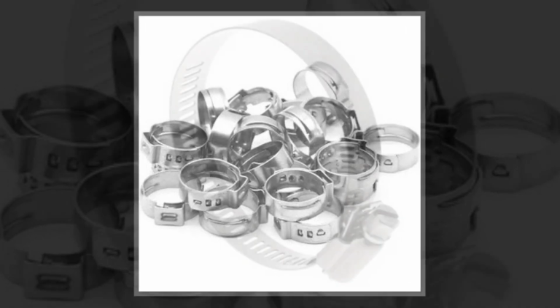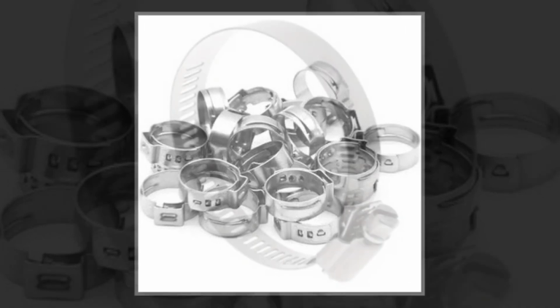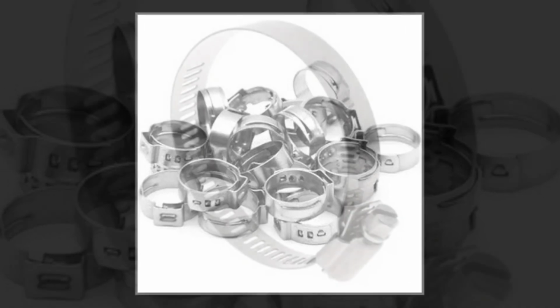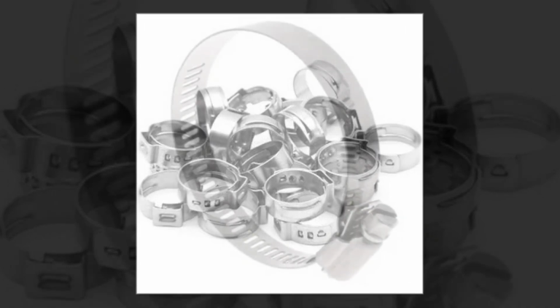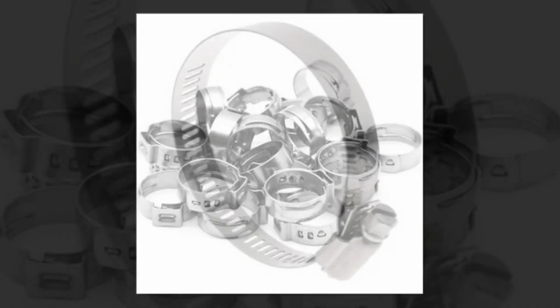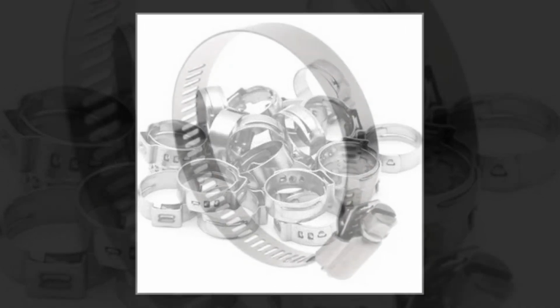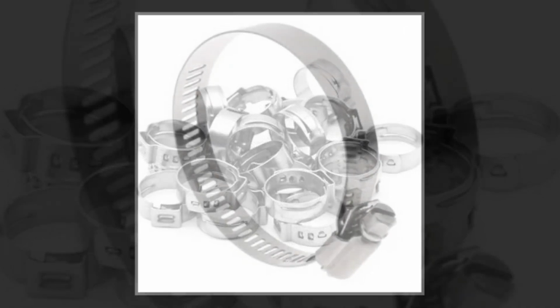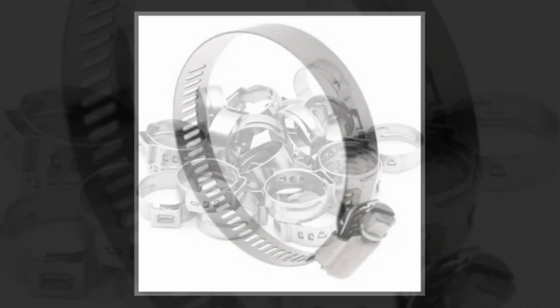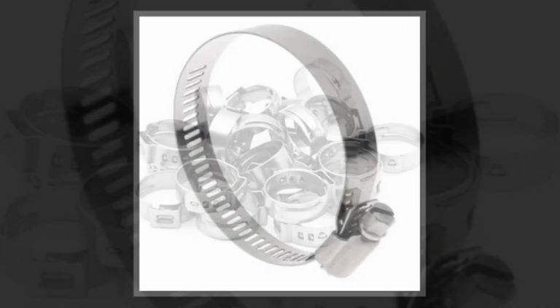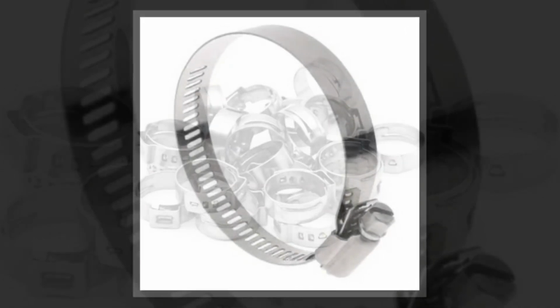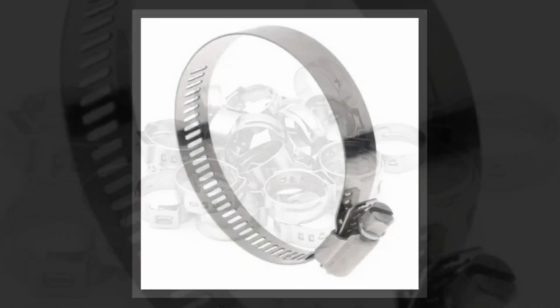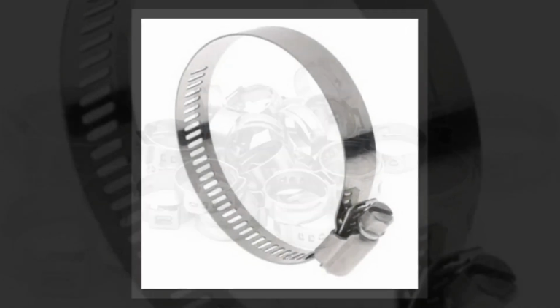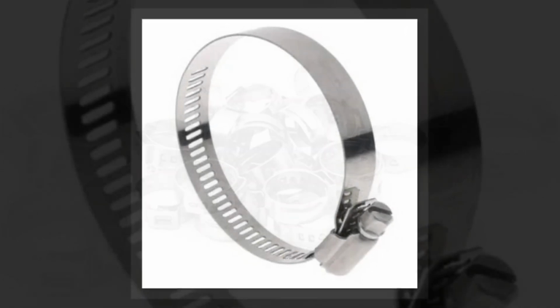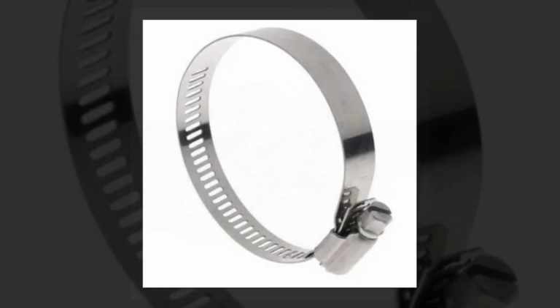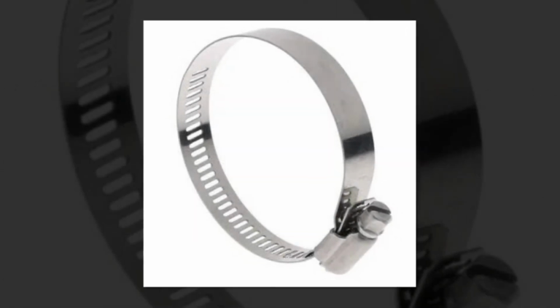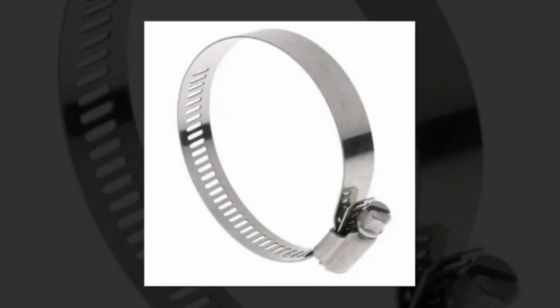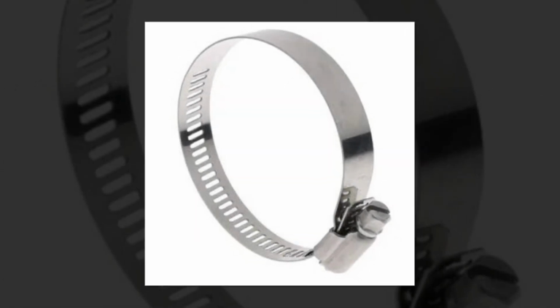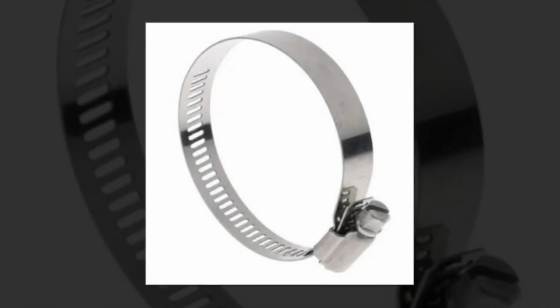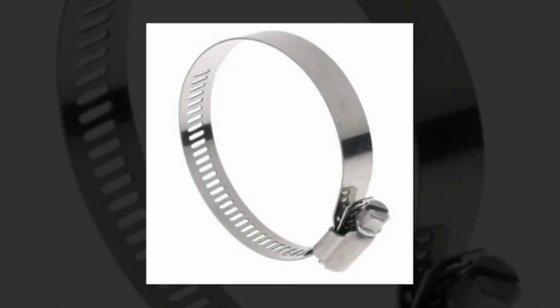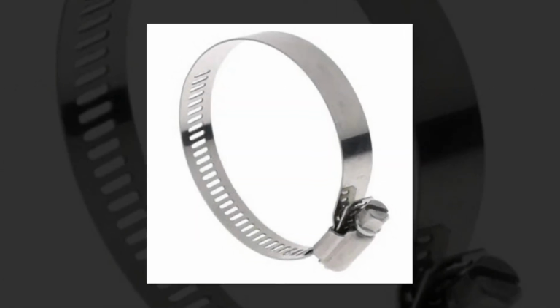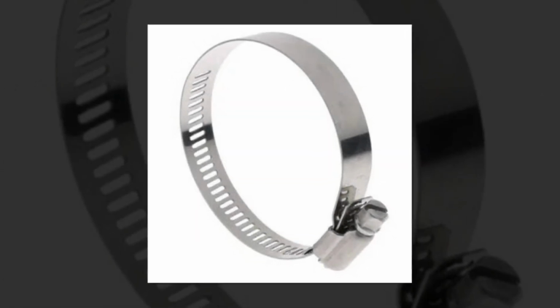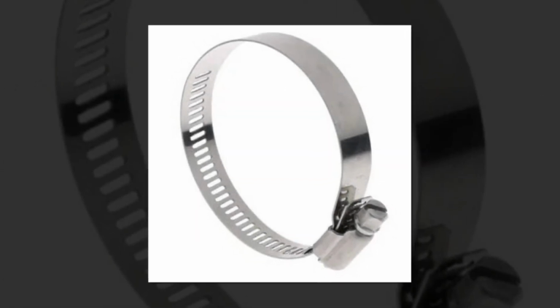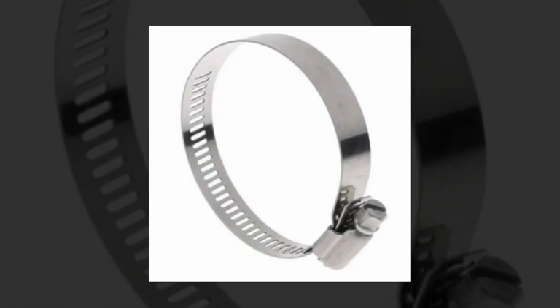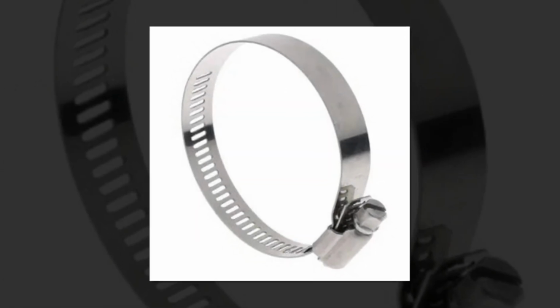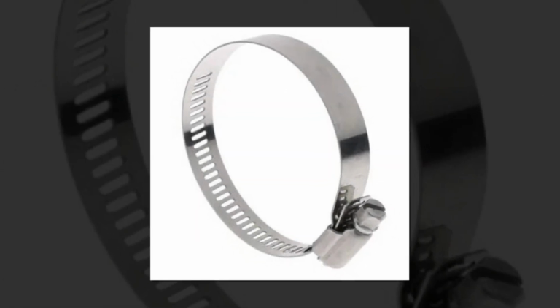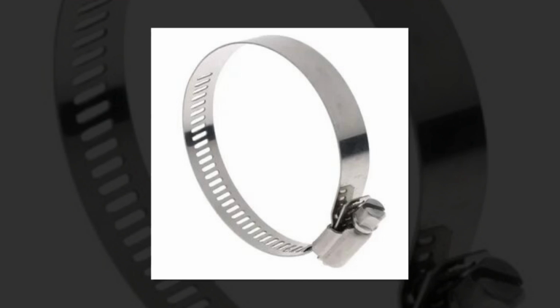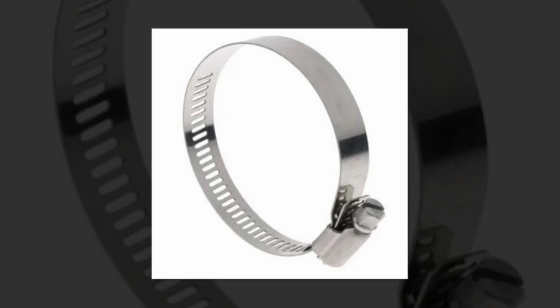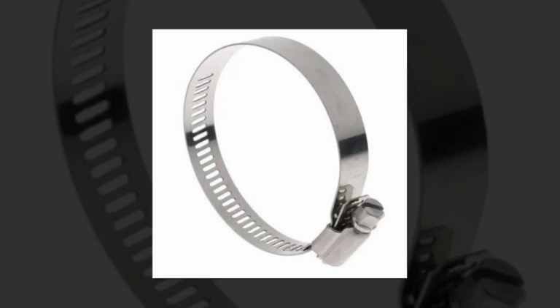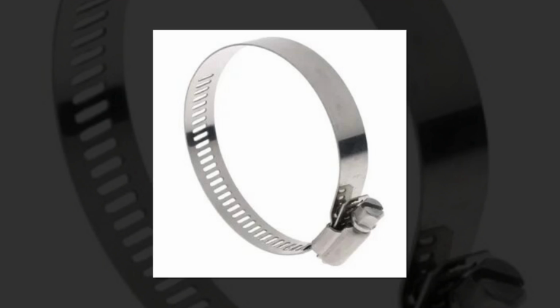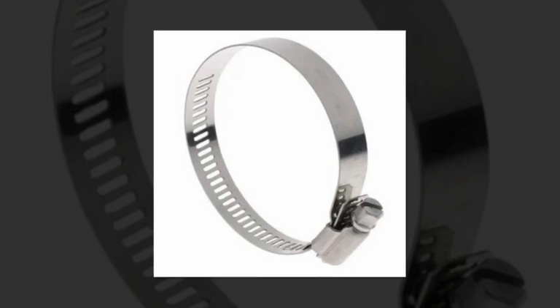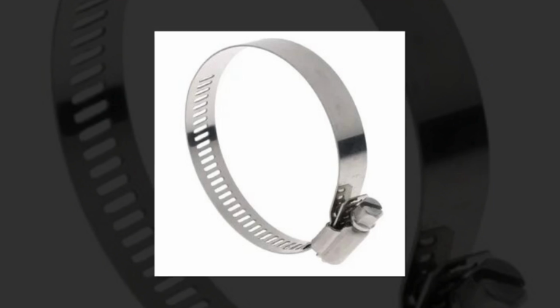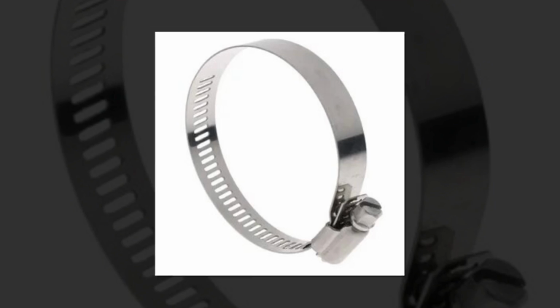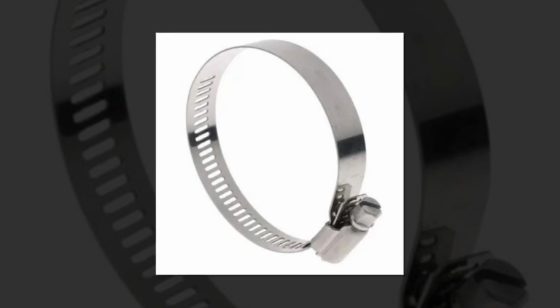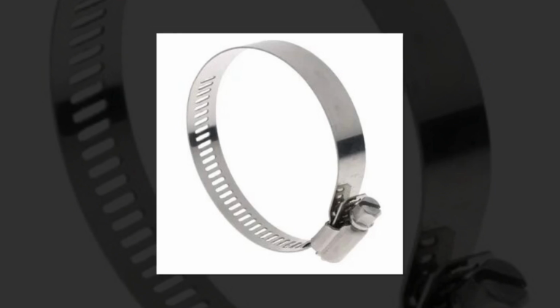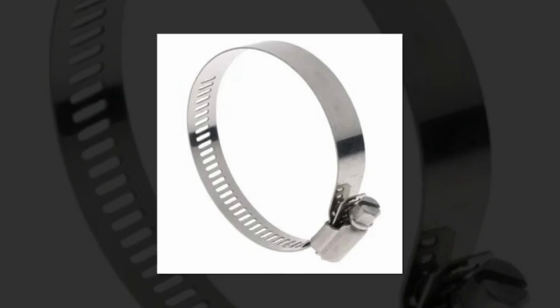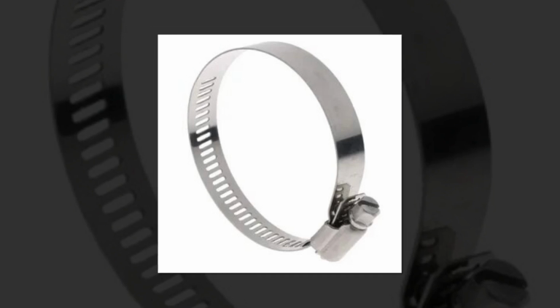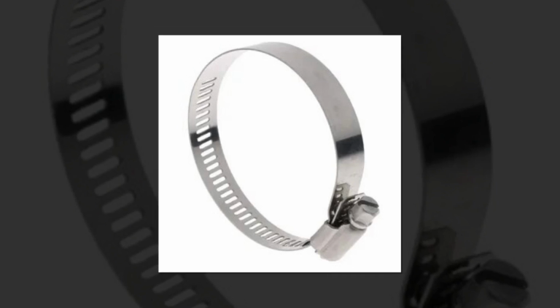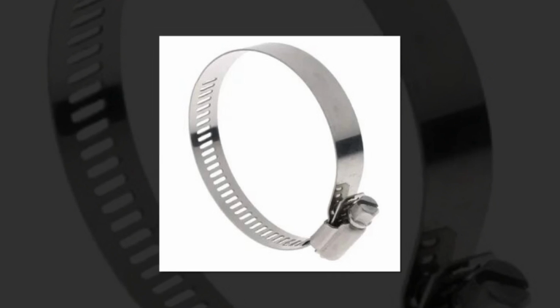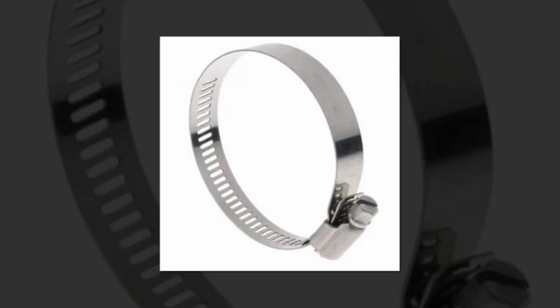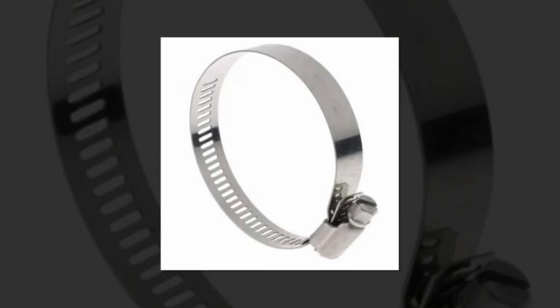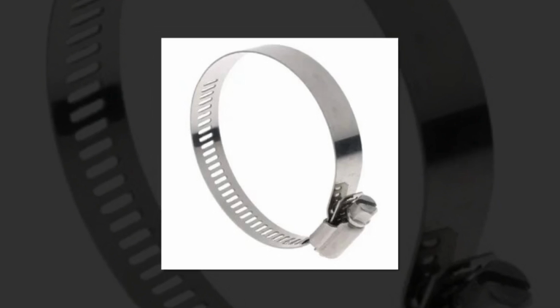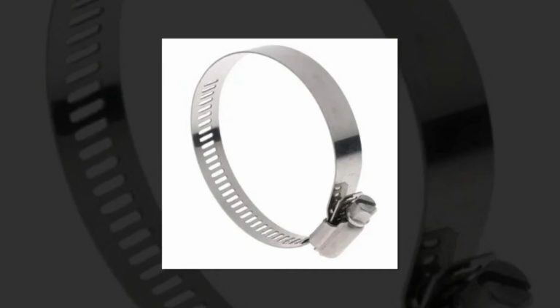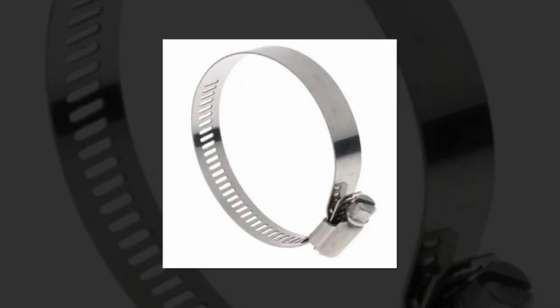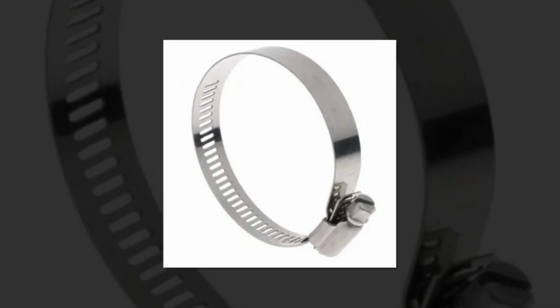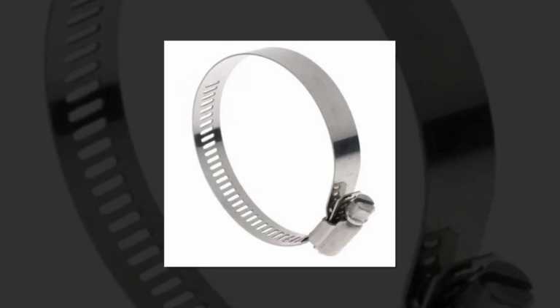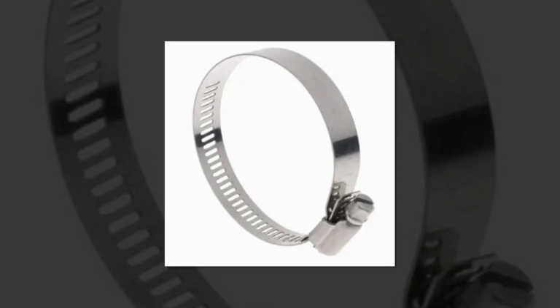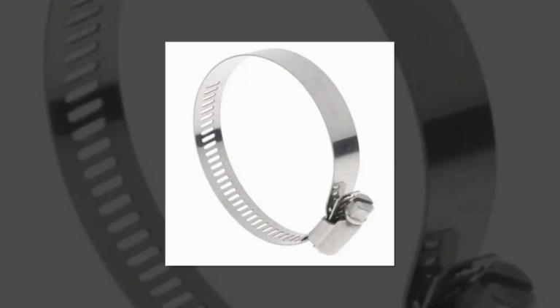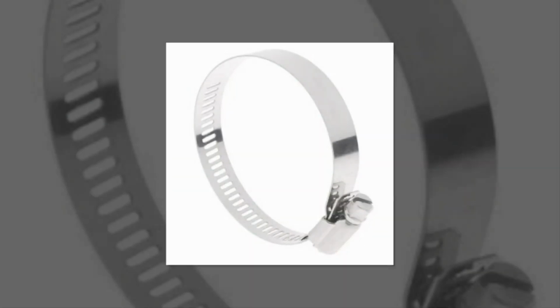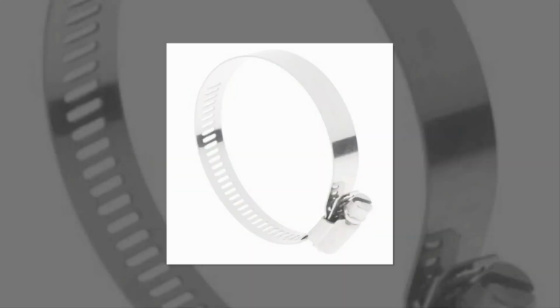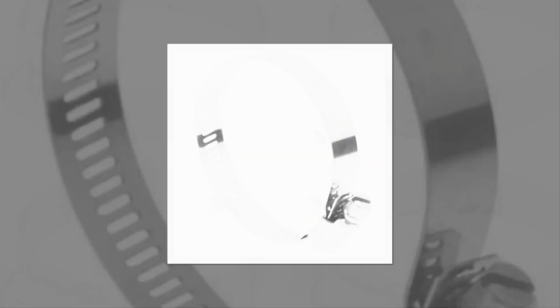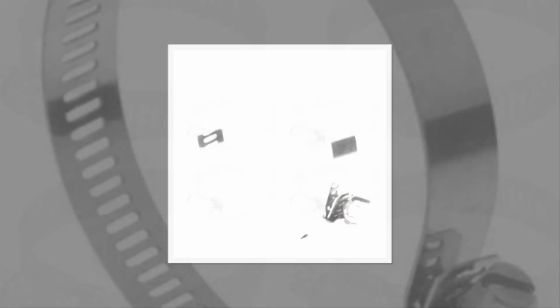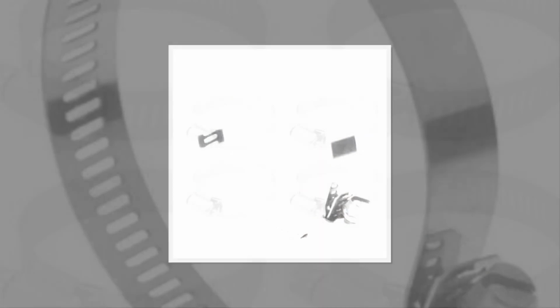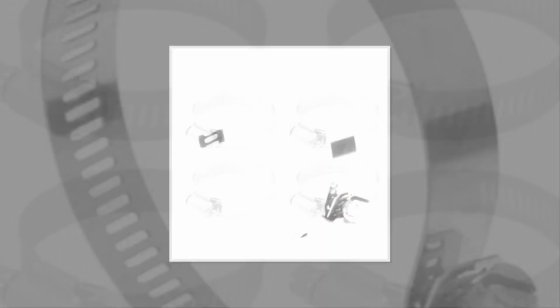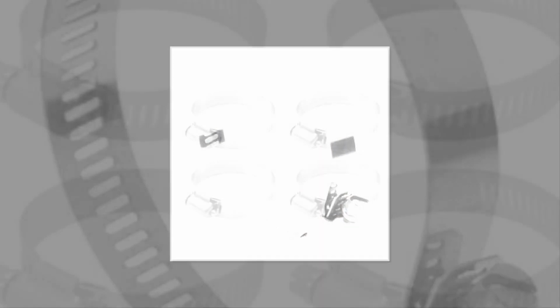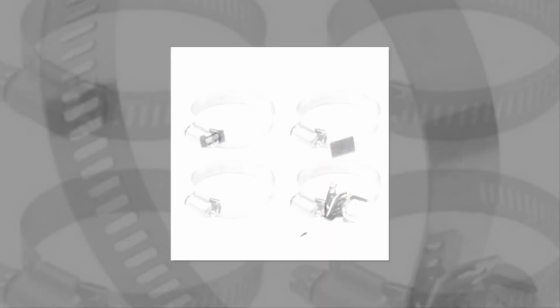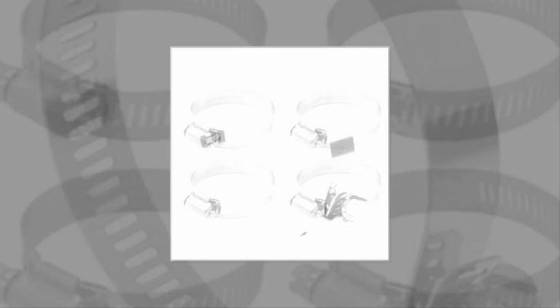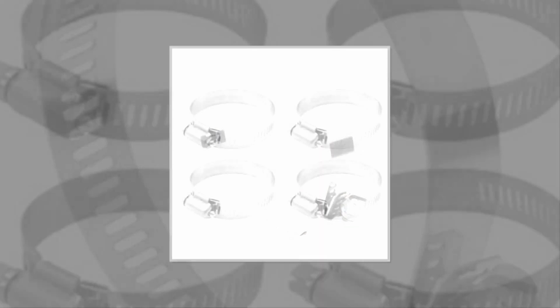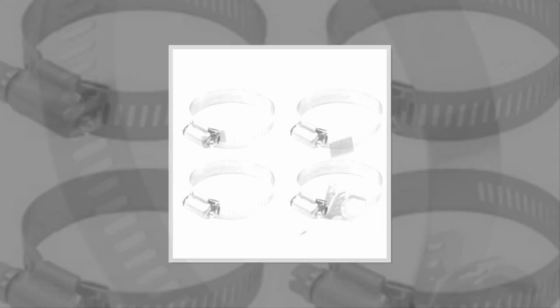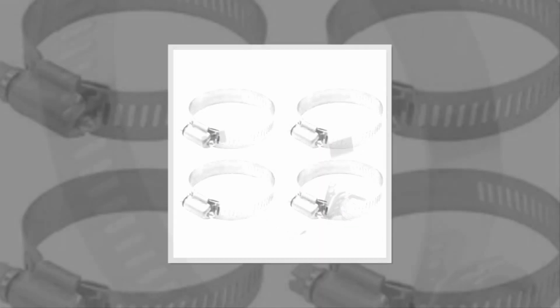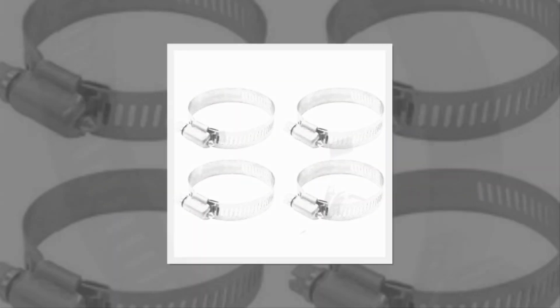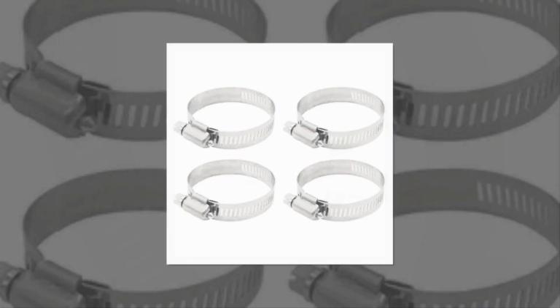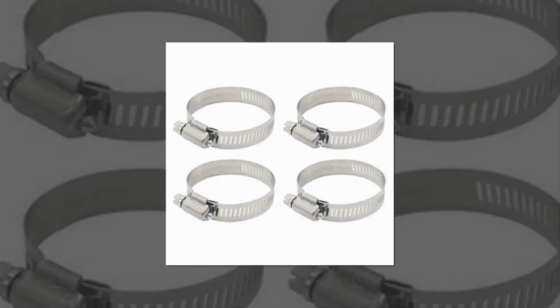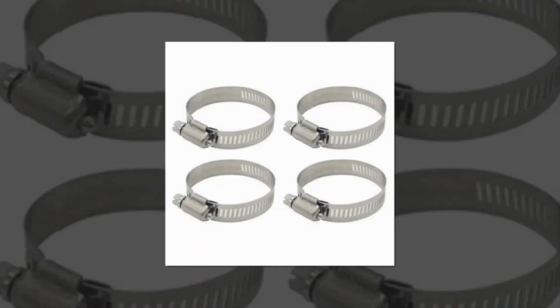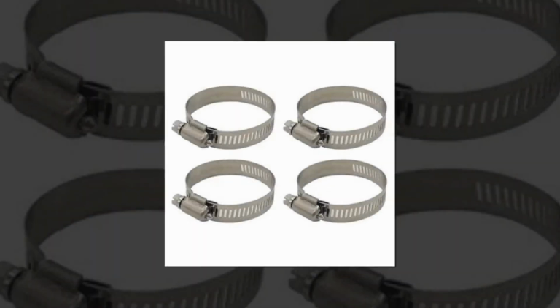This set of PEX Cinch Clamps comes with 50 packs of 1½-inch PEX Cinch Clamps, which are suitable for ½-inch PEX pipes and are often used in plumbing systems.